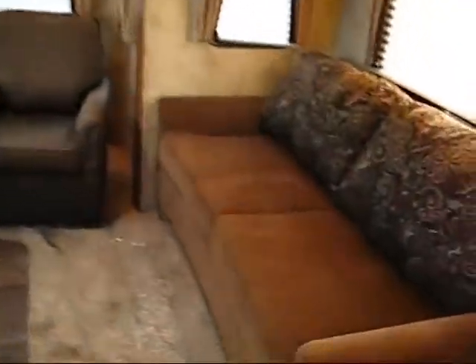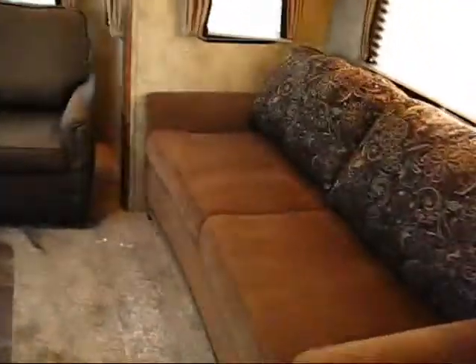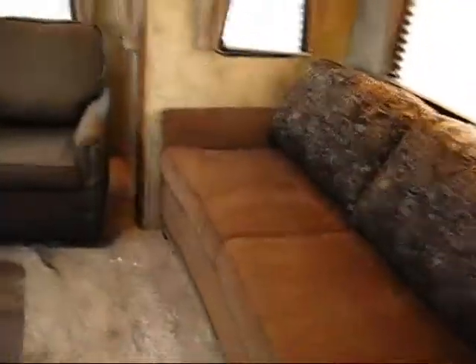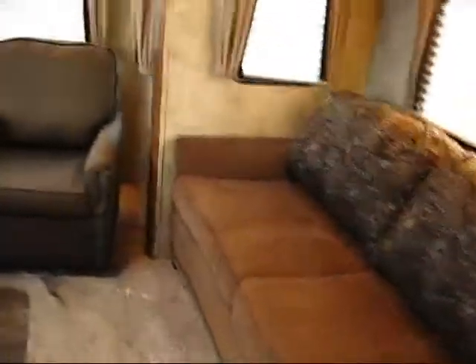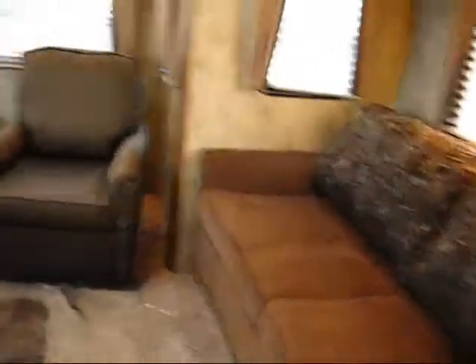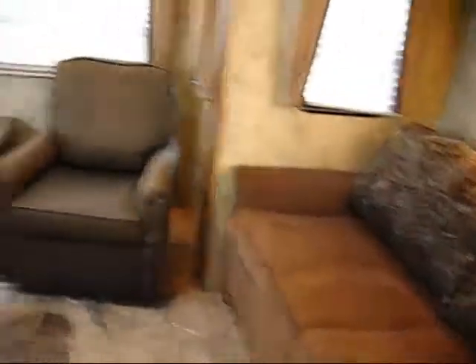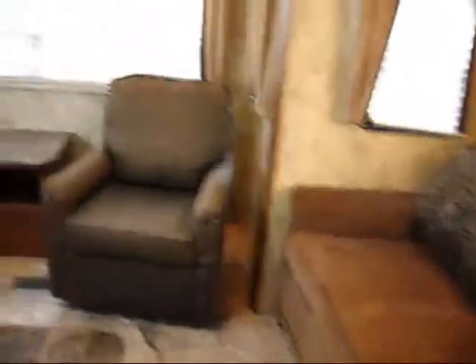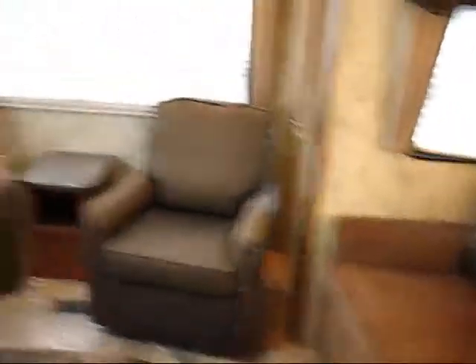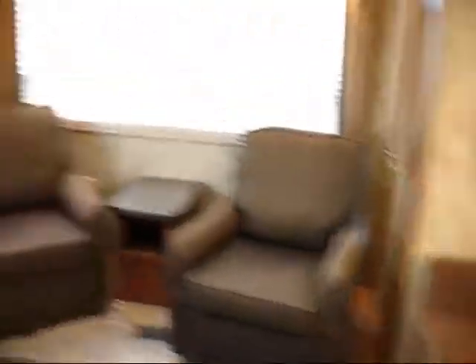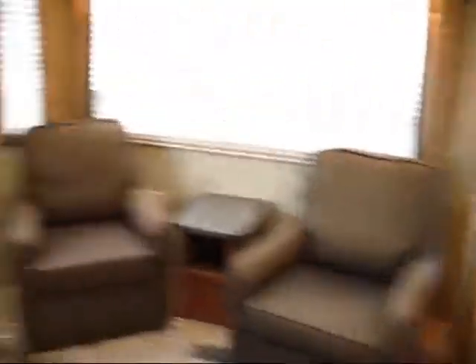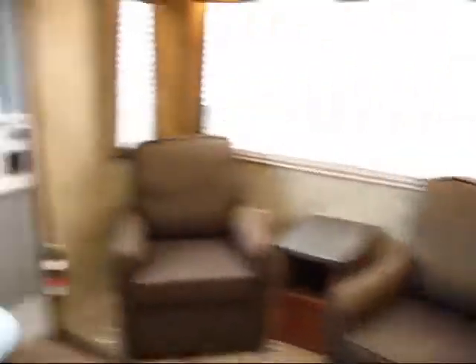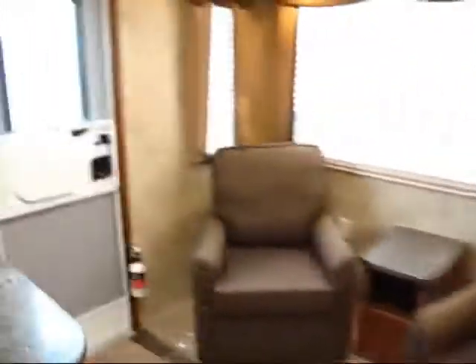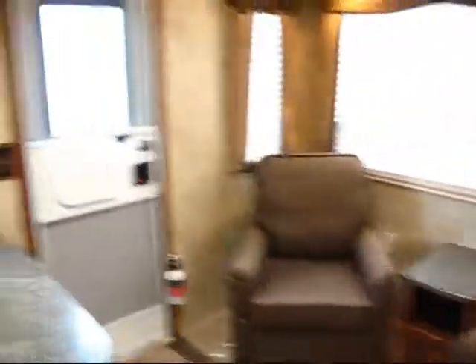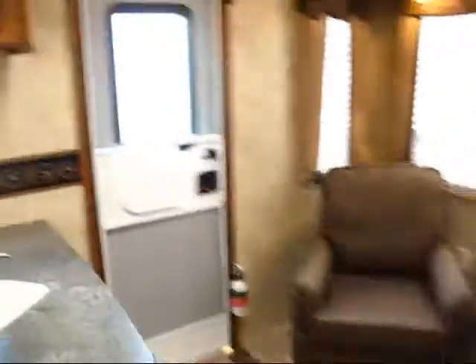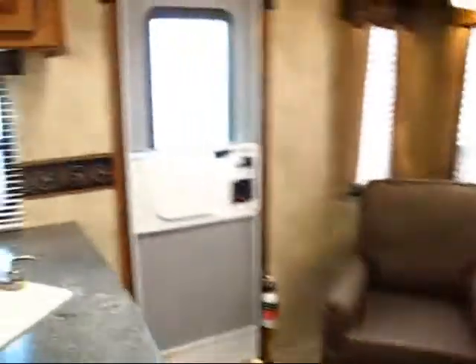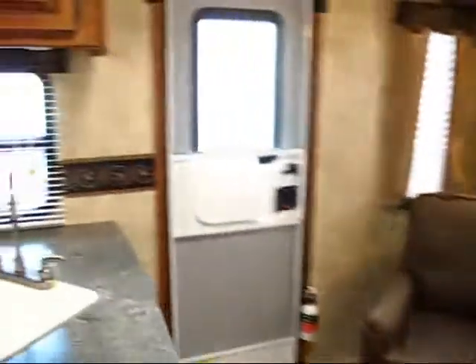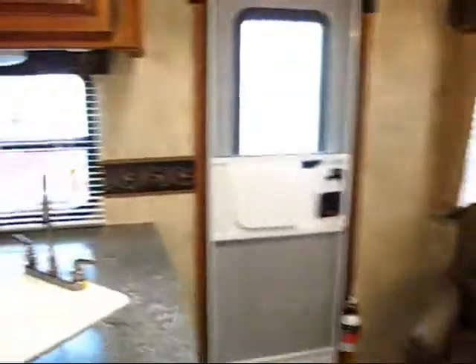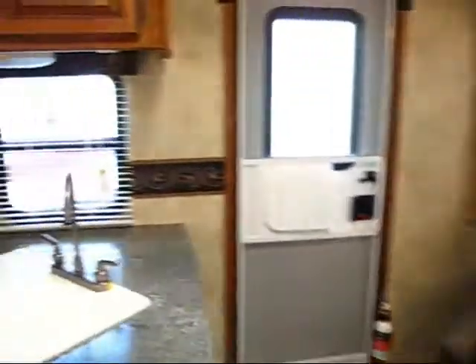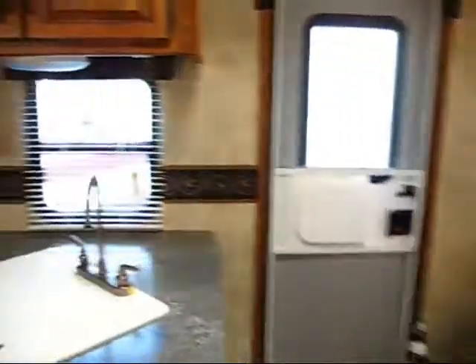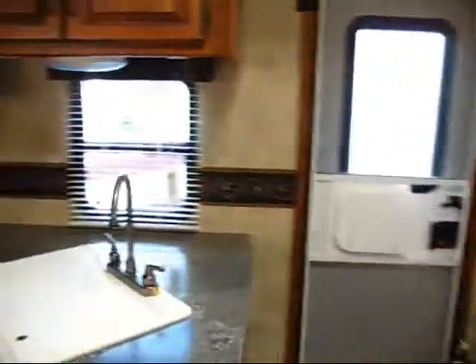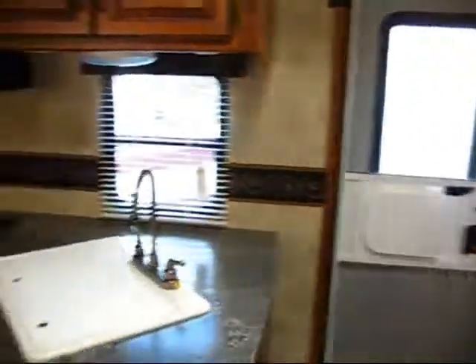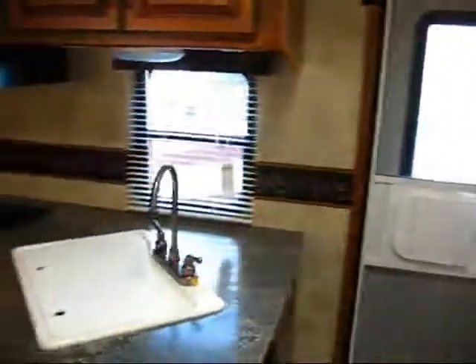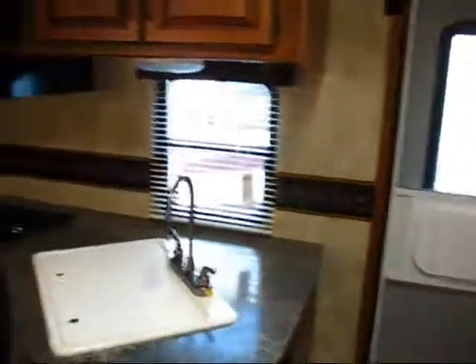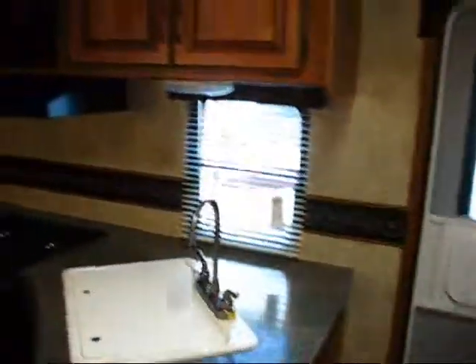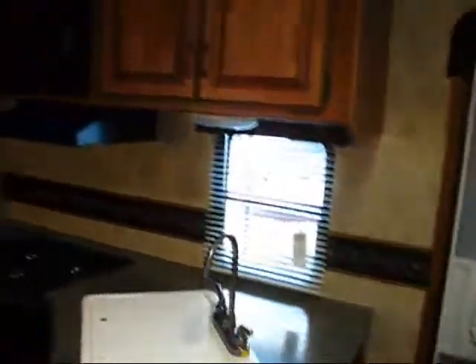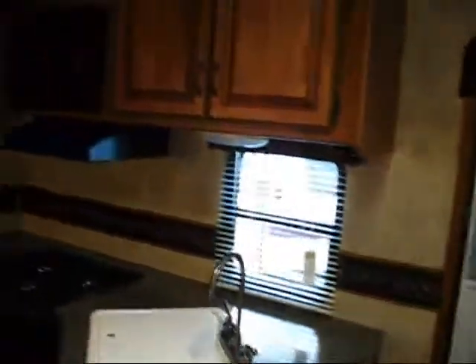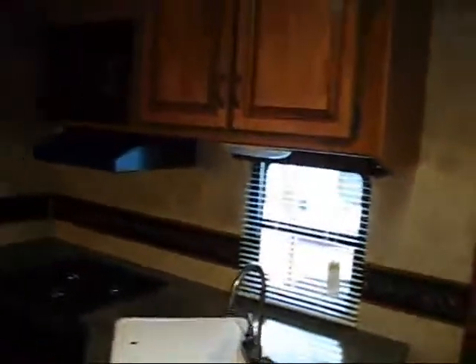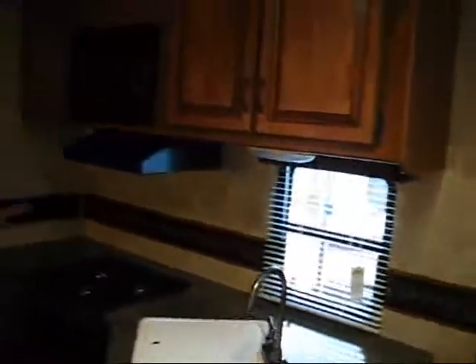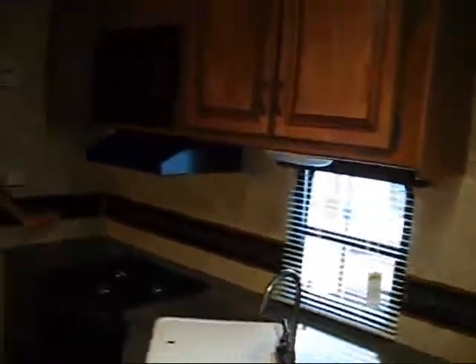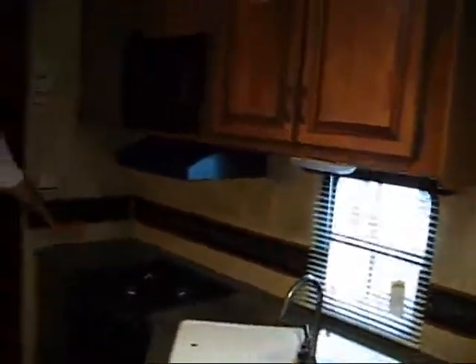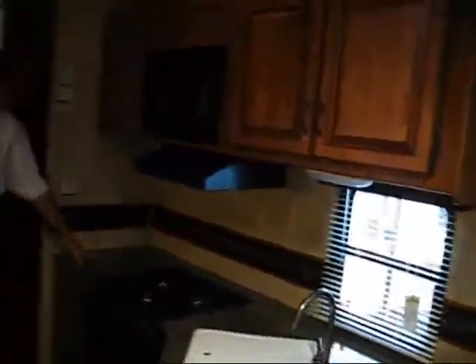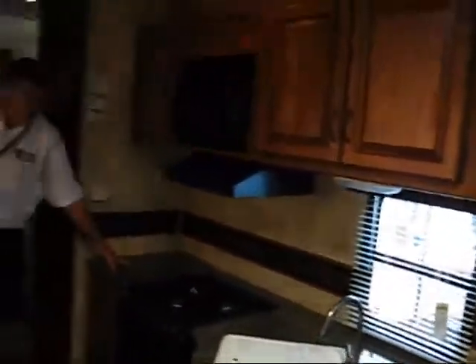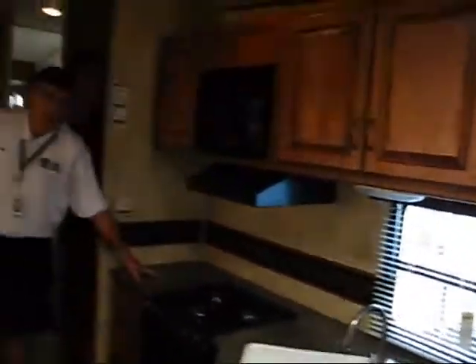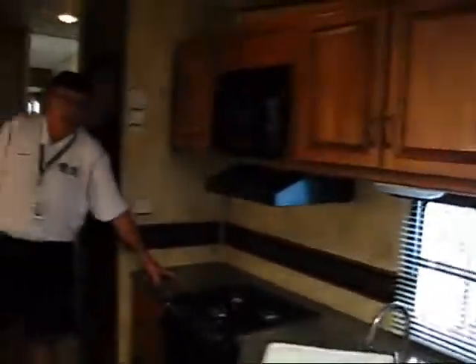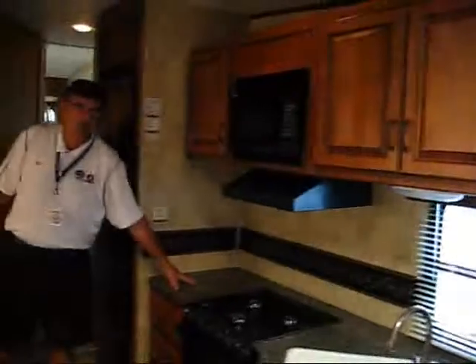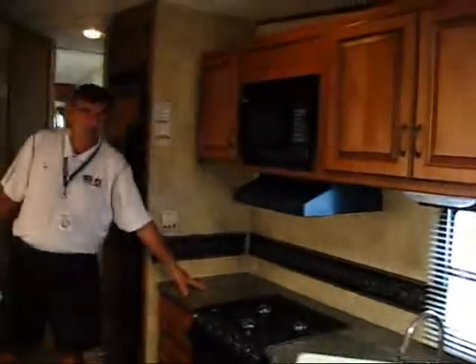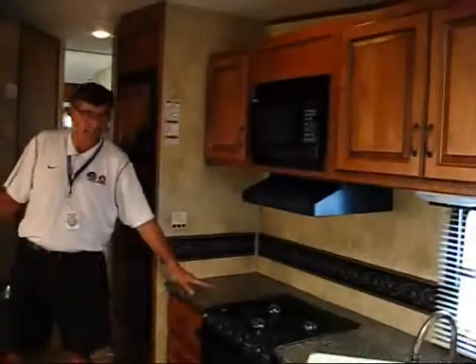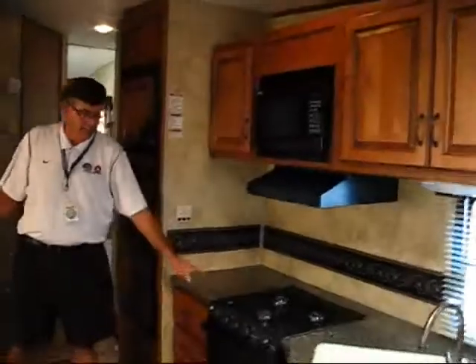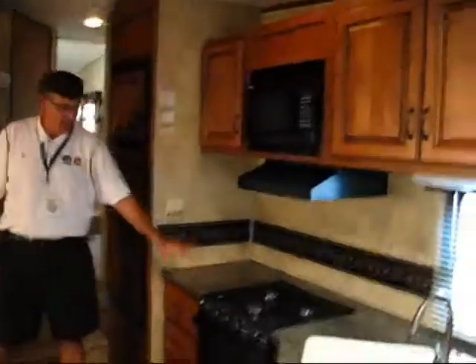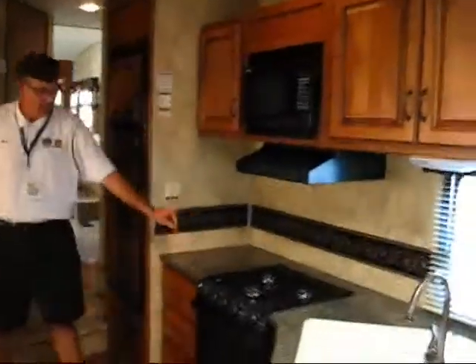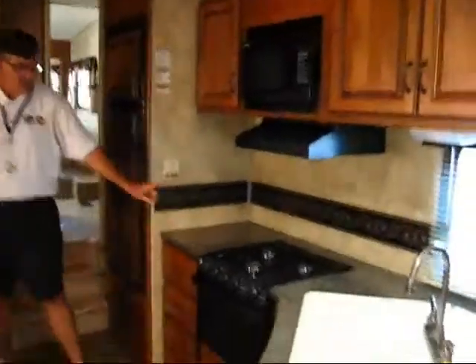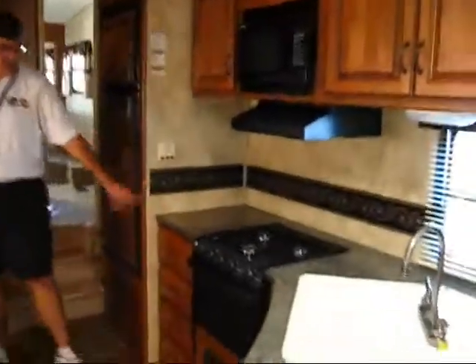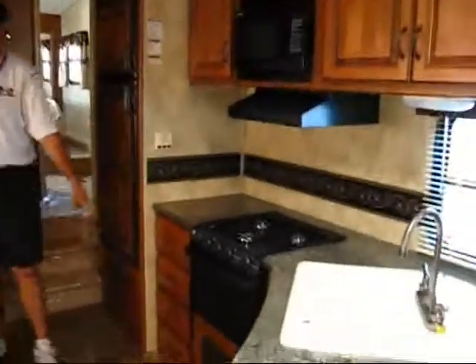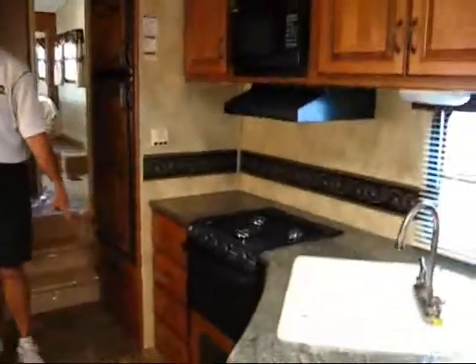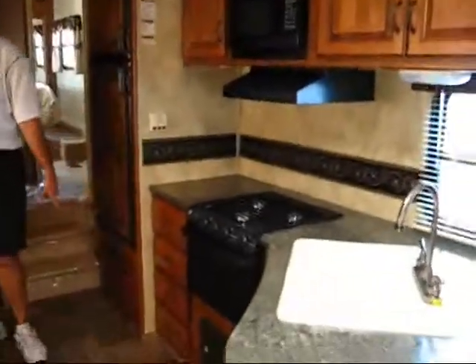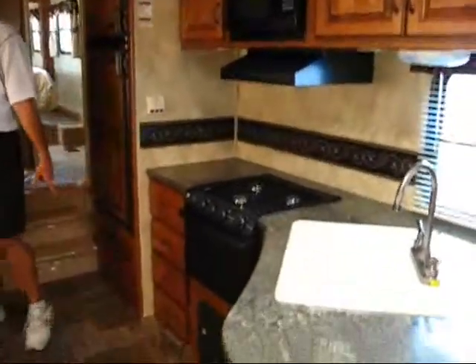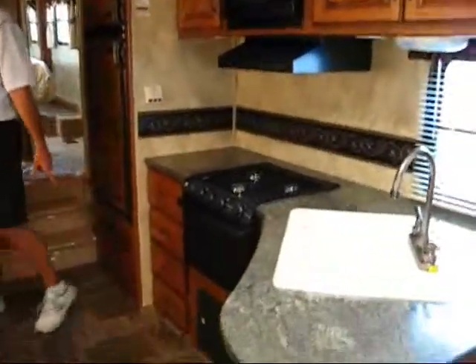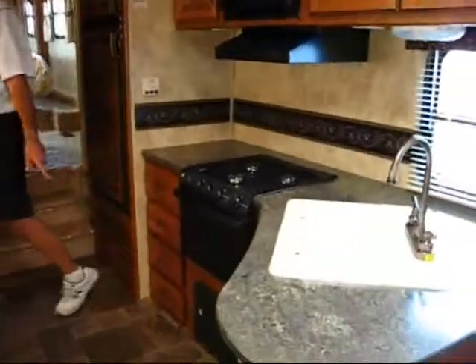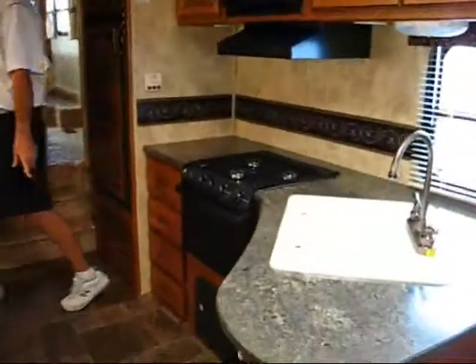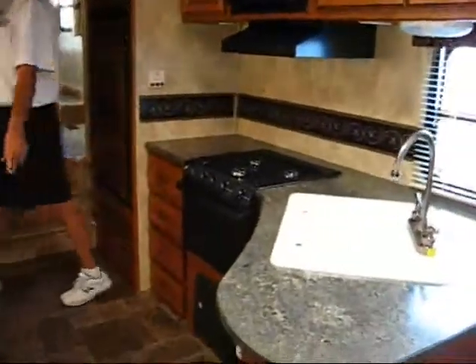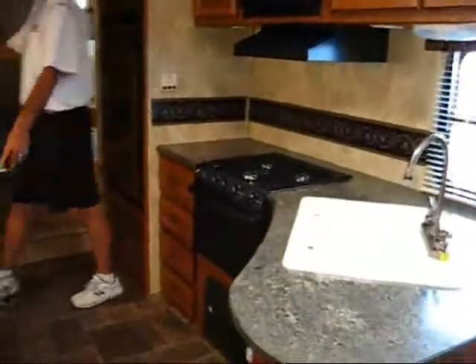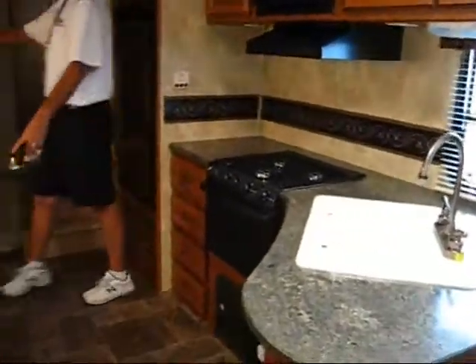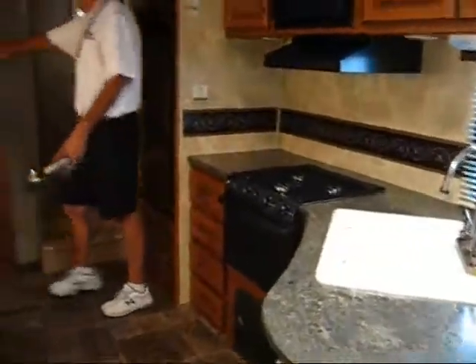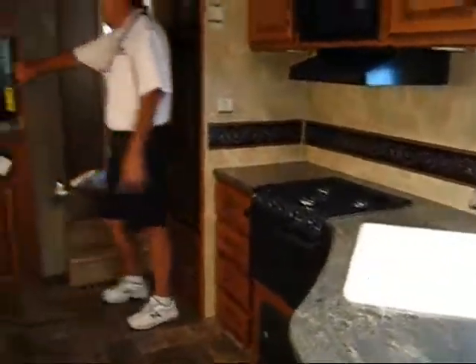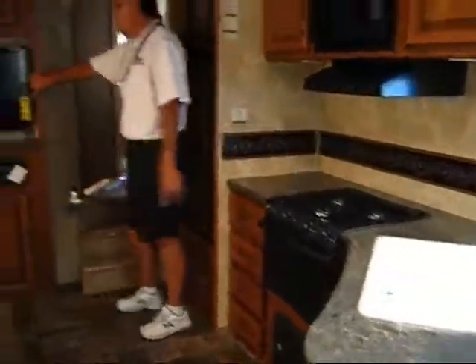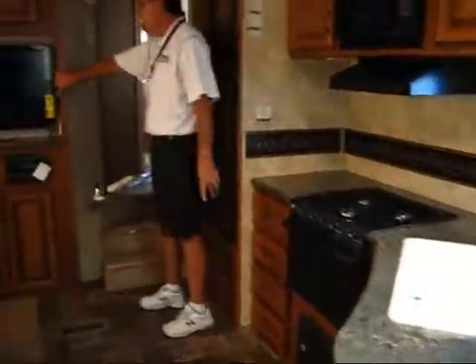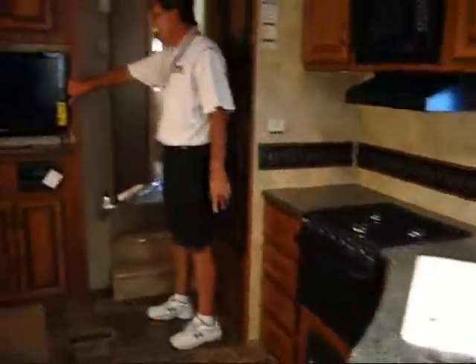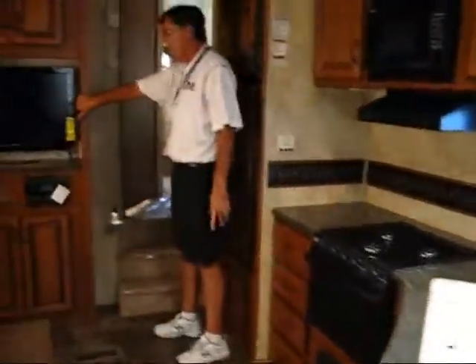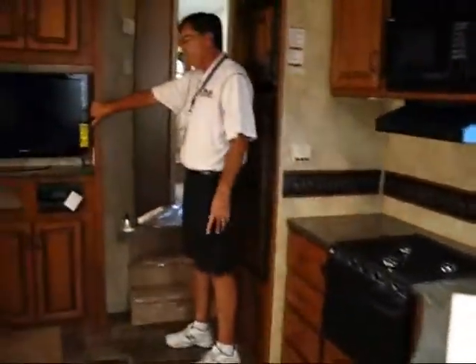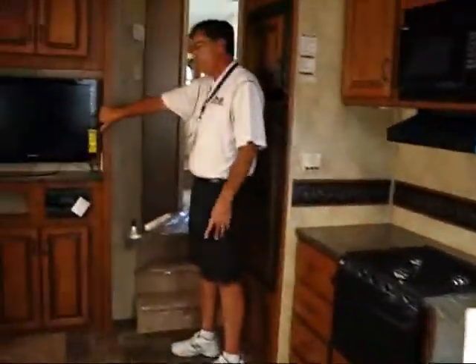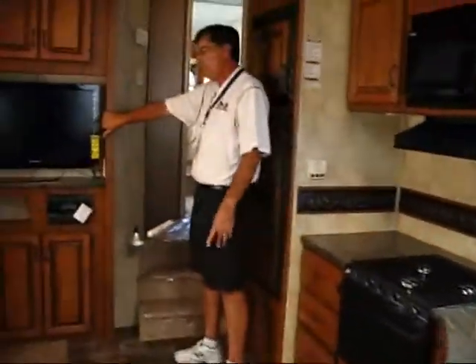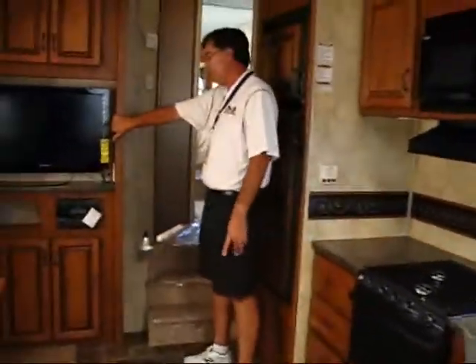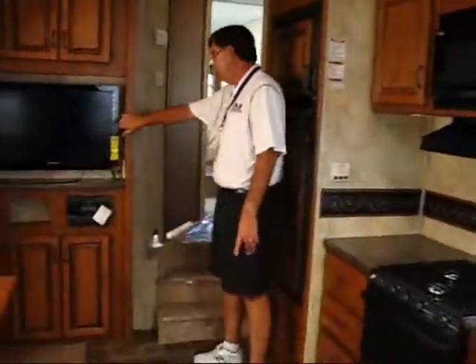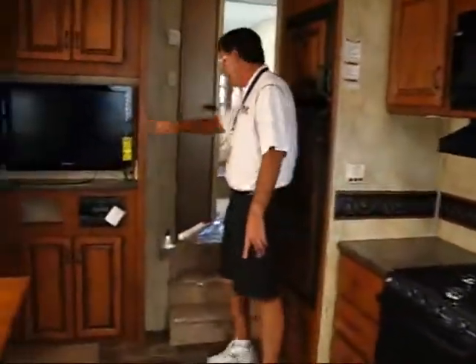Then you get this beautiful kitchen. Look at the extra counter space here, full roll of drawers. Get your 32 inch TV.